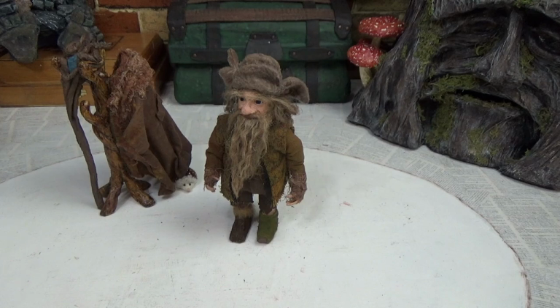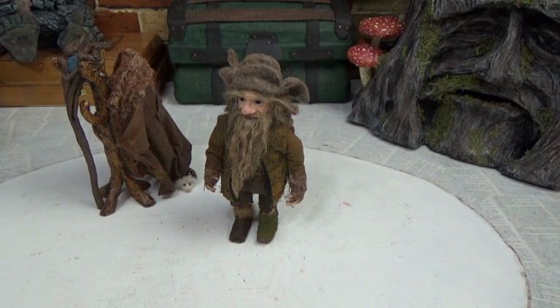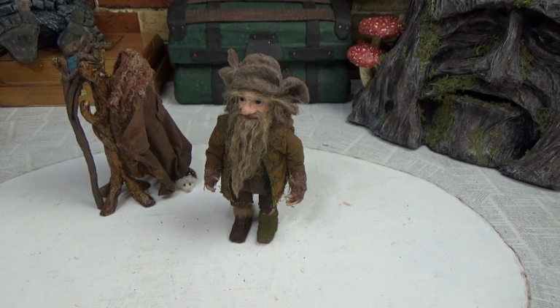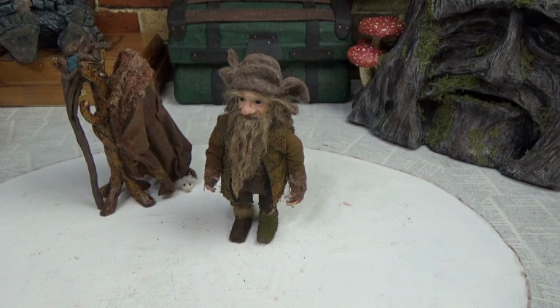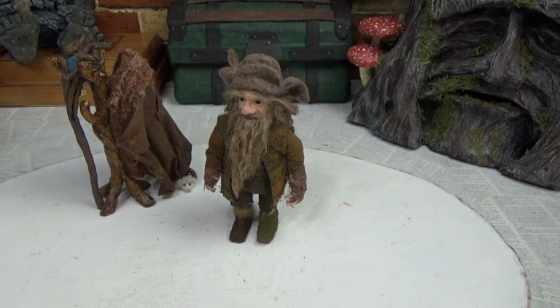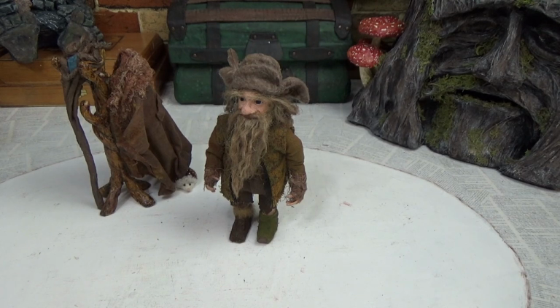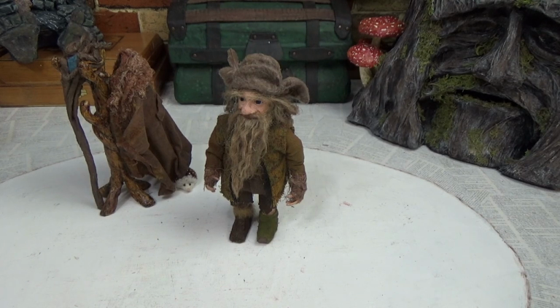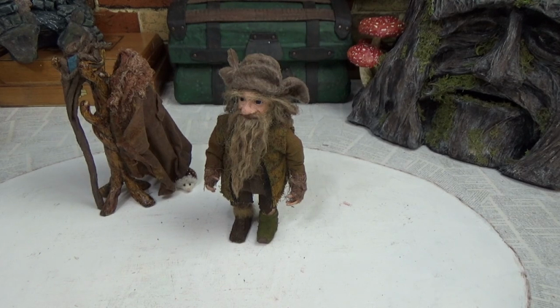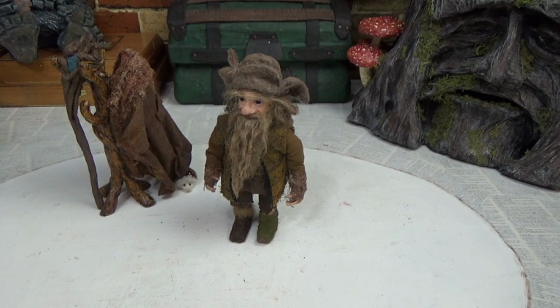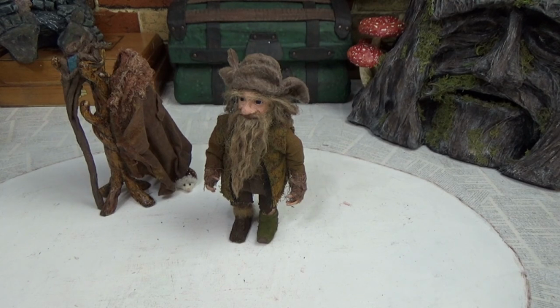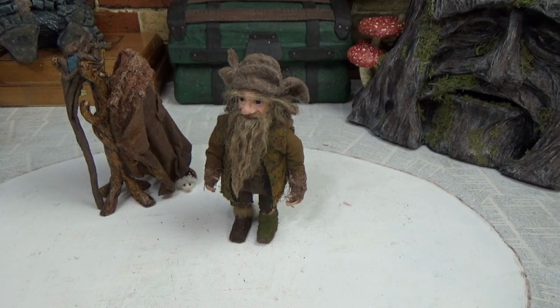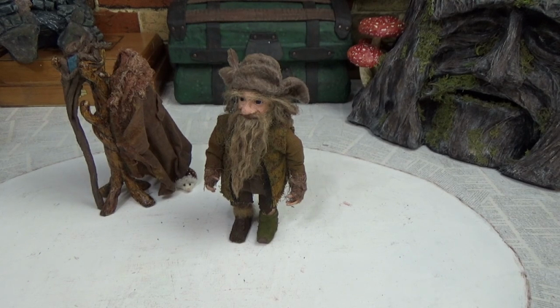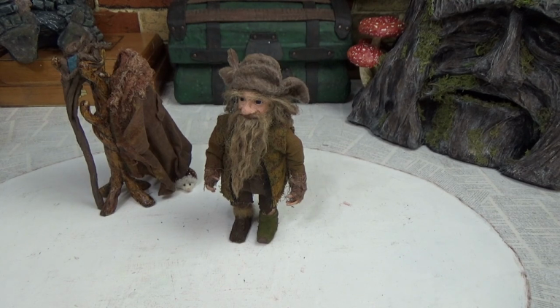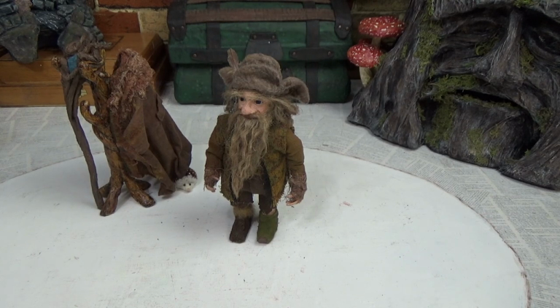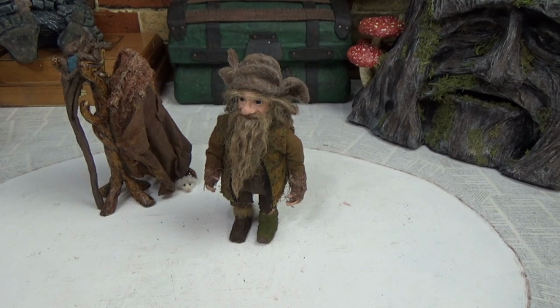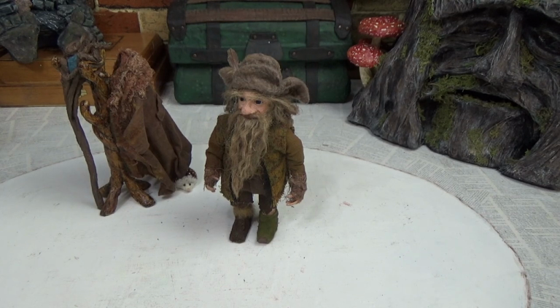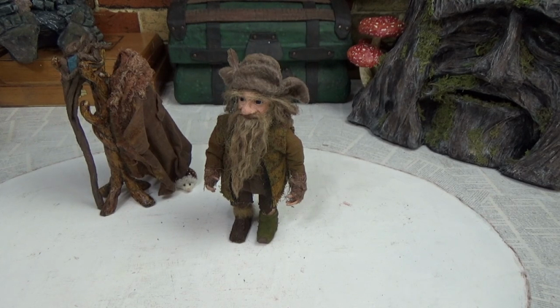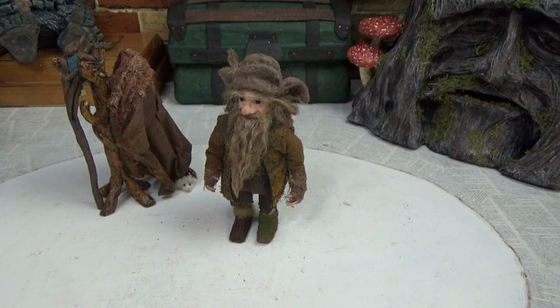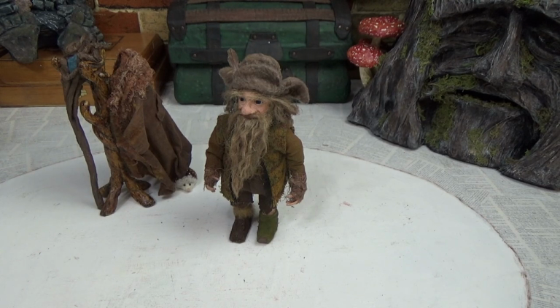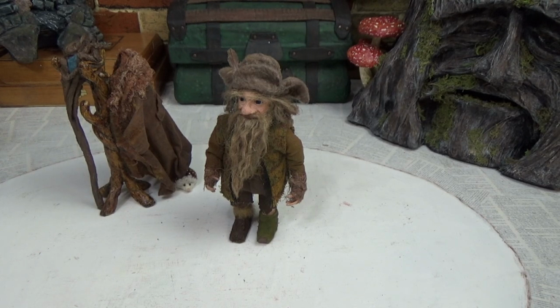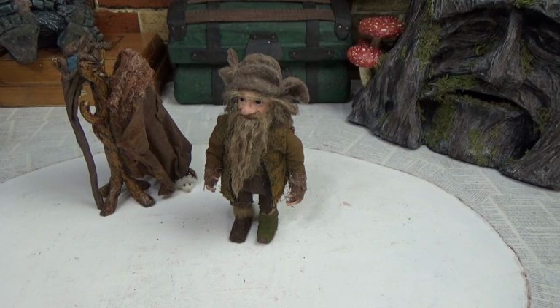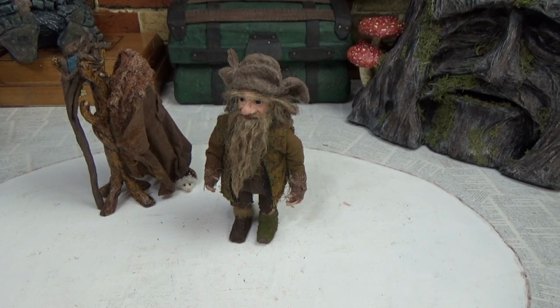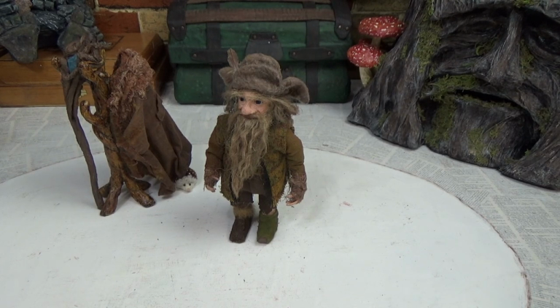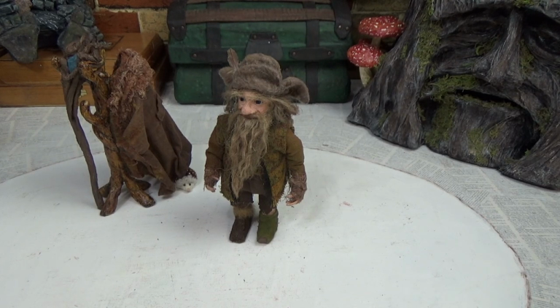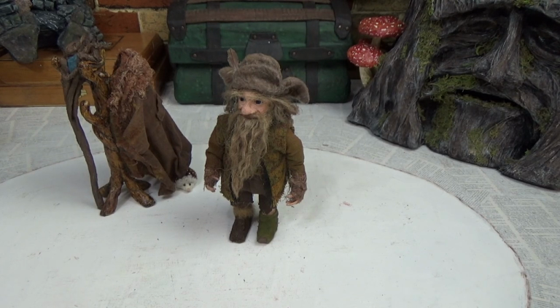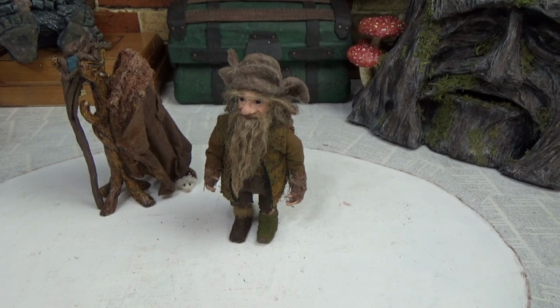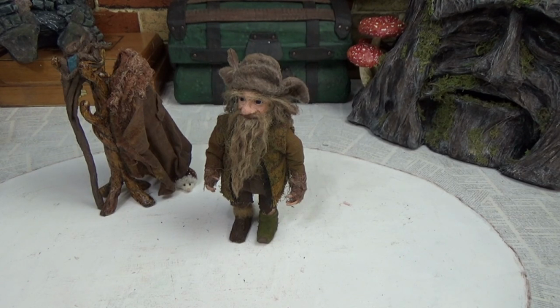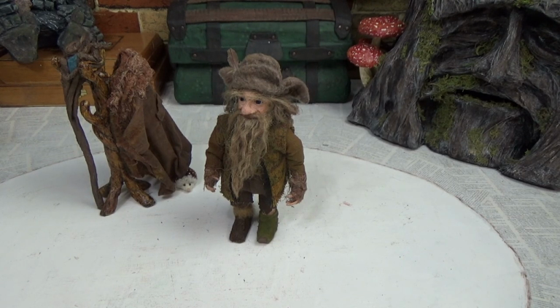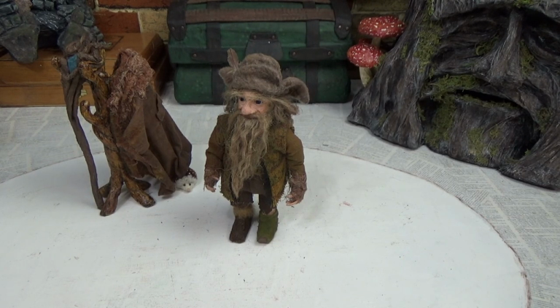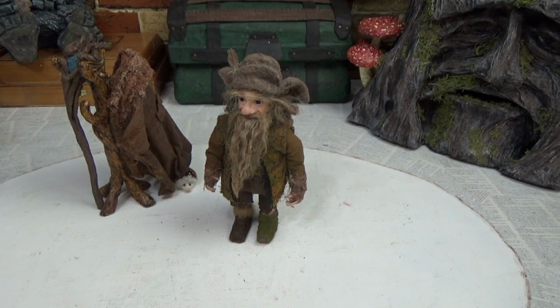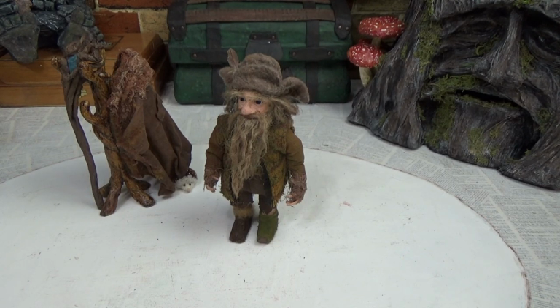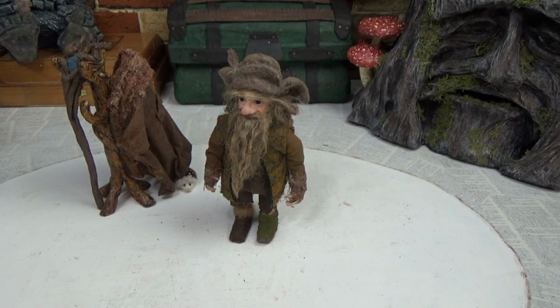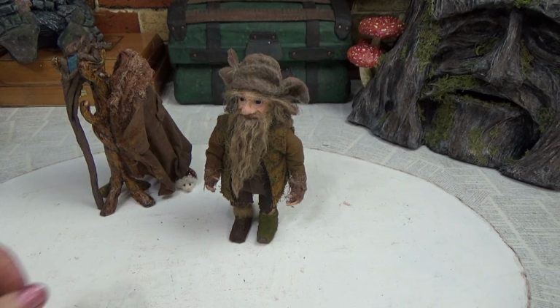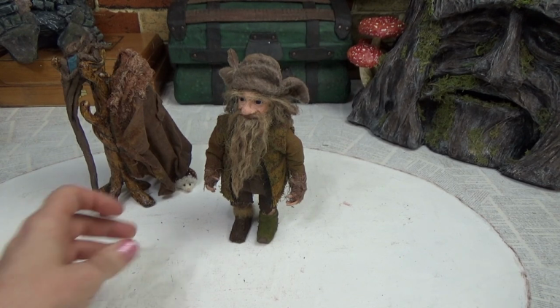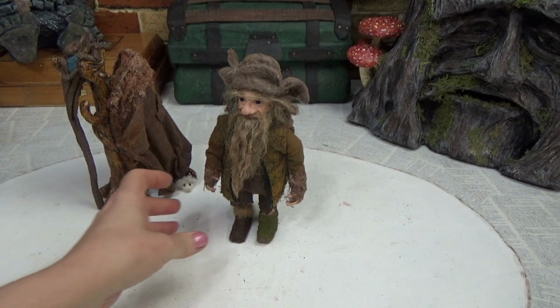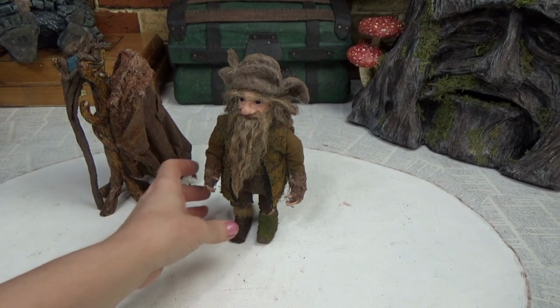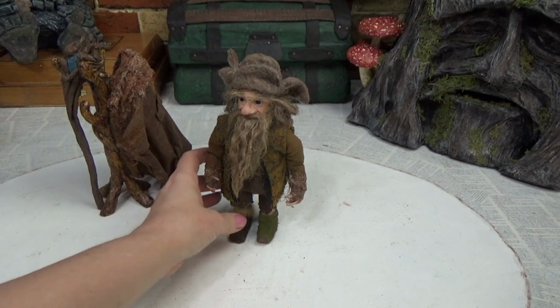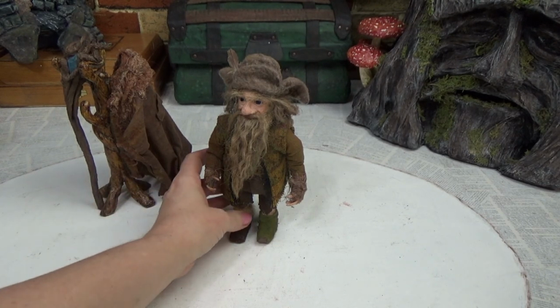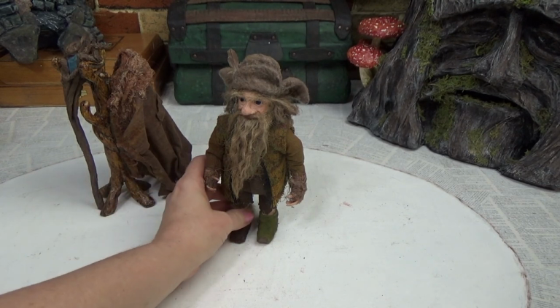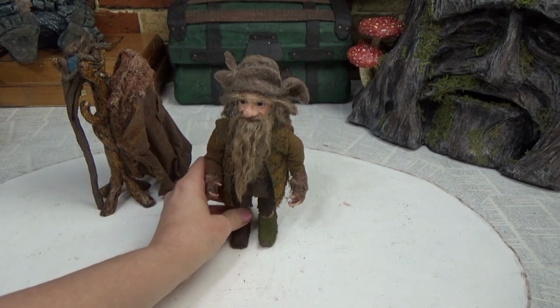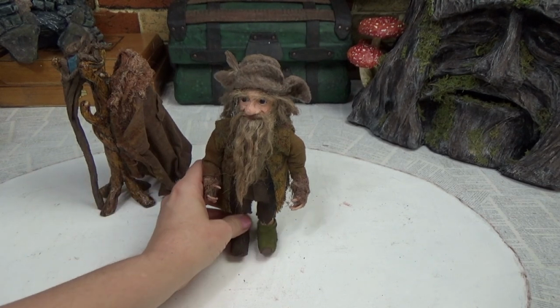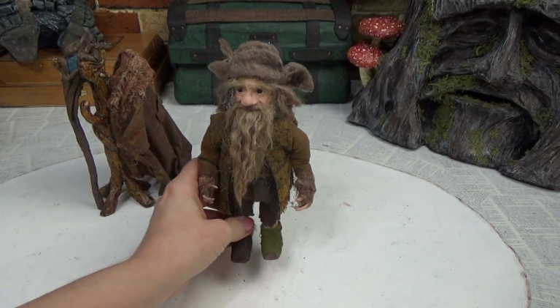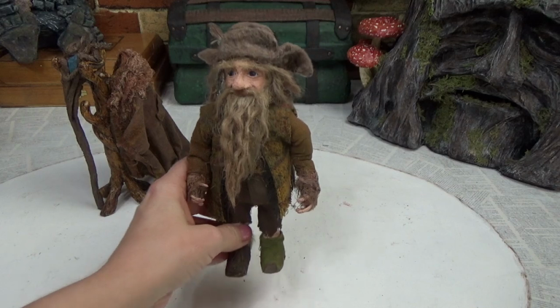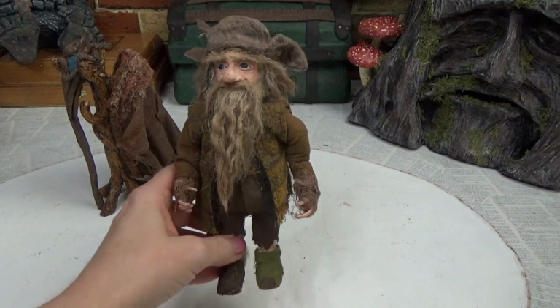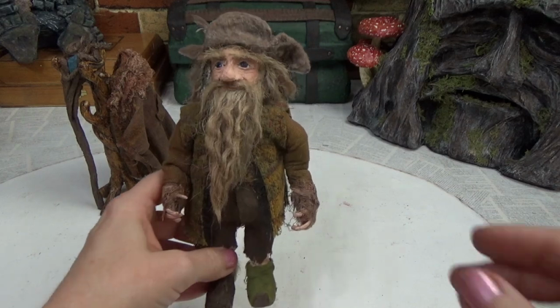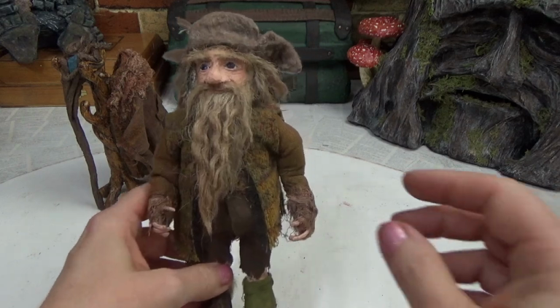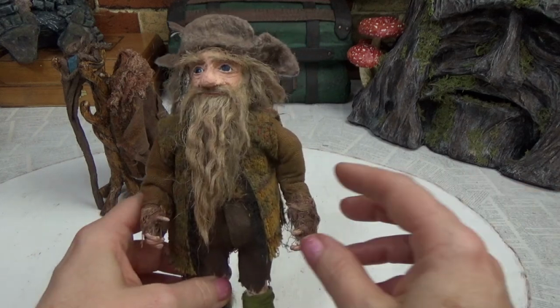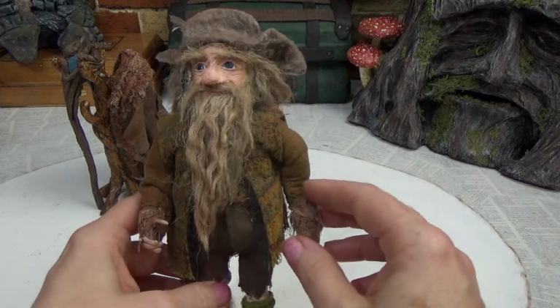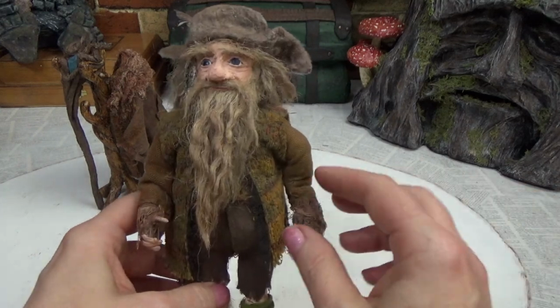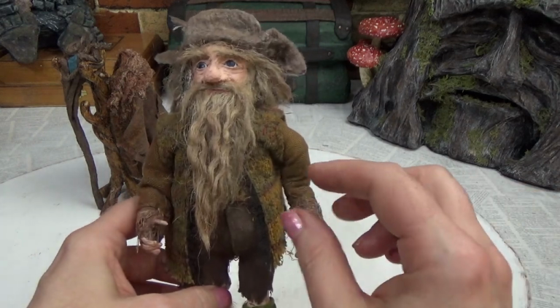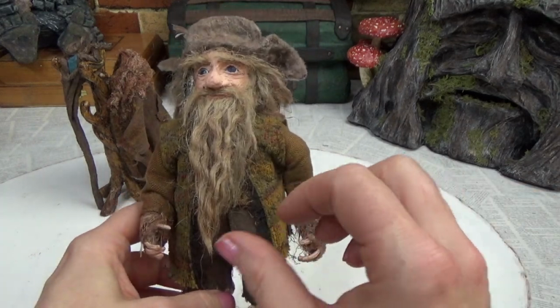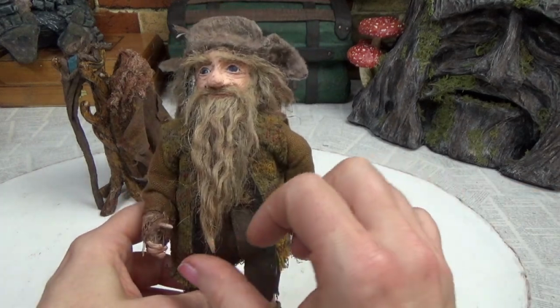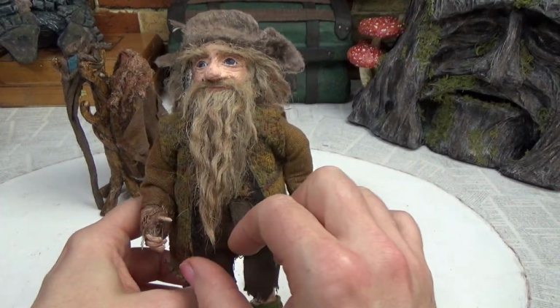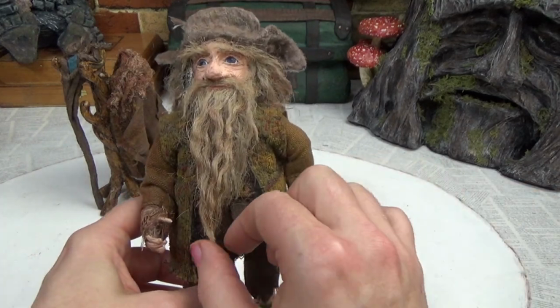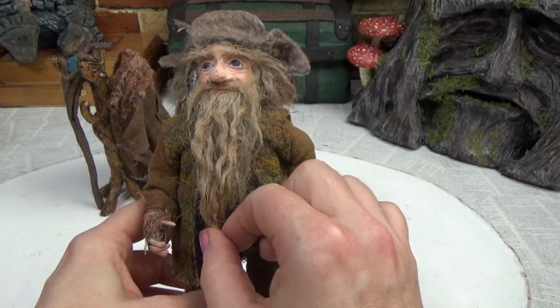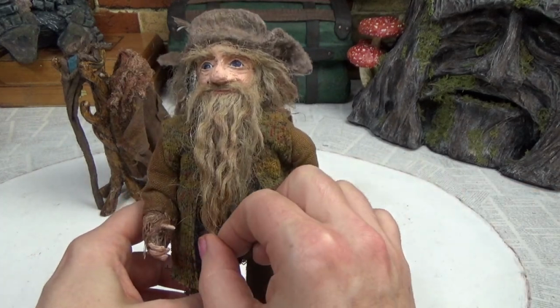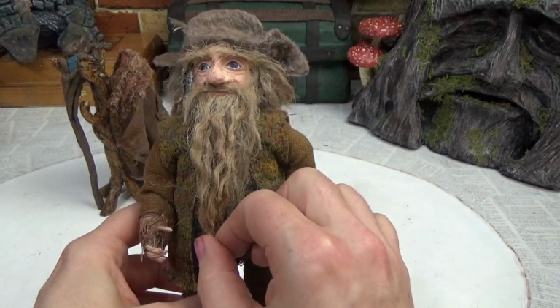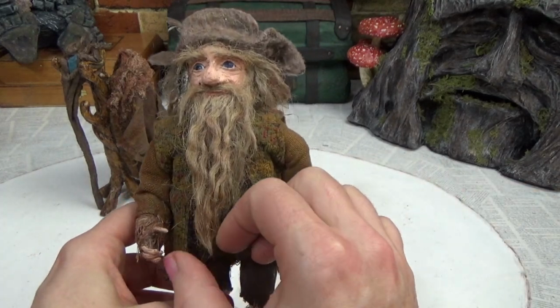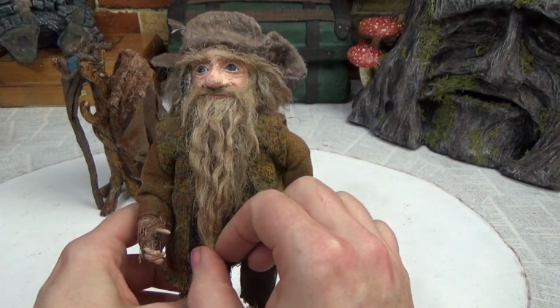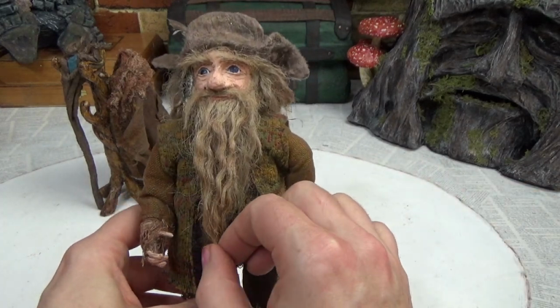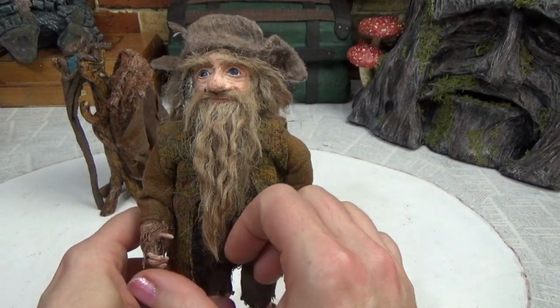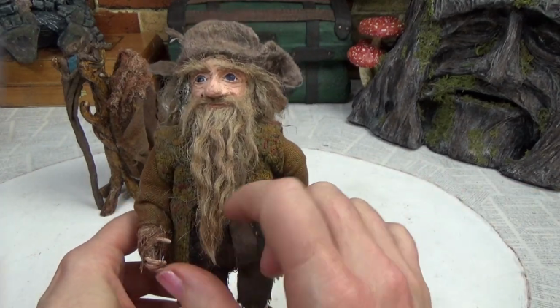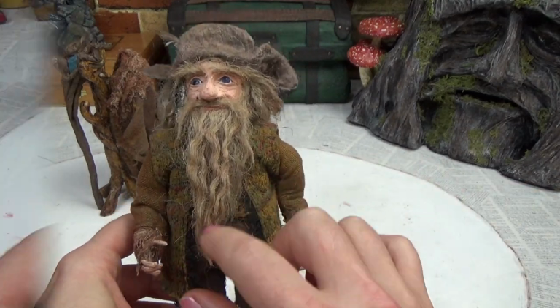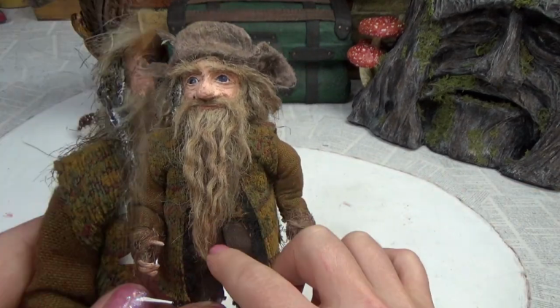Hi guys, welcome back to my channel — we're the gnomes of this. This is Sharon Oyella, and today I'm doing a quick update video to show you how I fixed Radagast's beard.